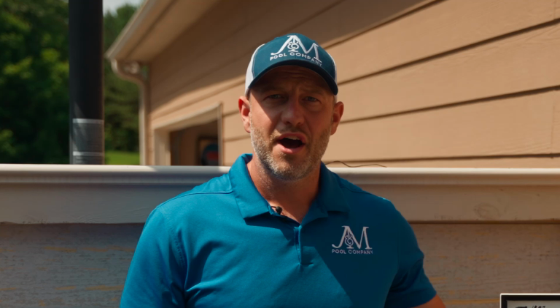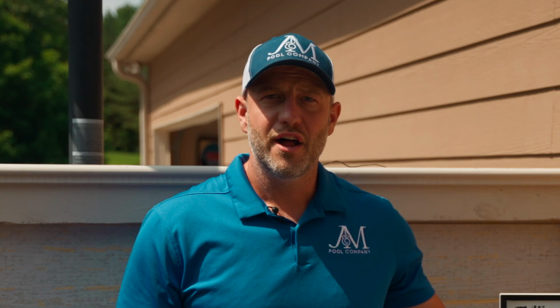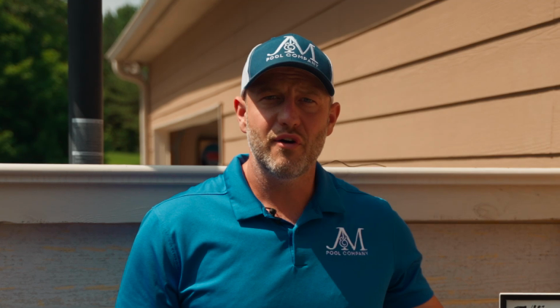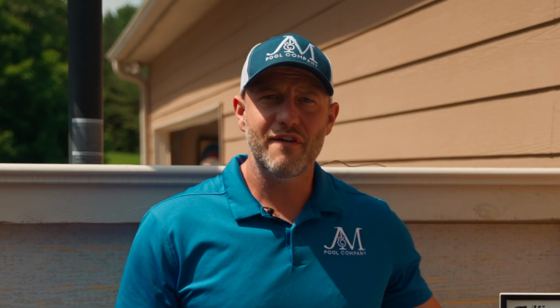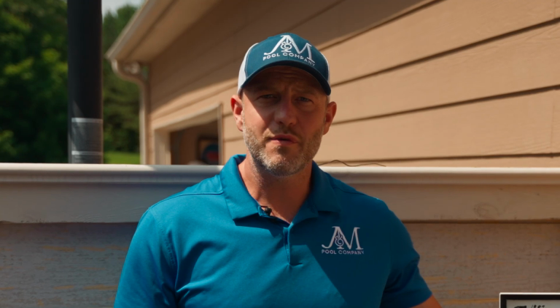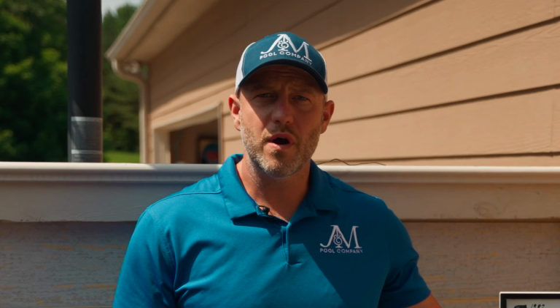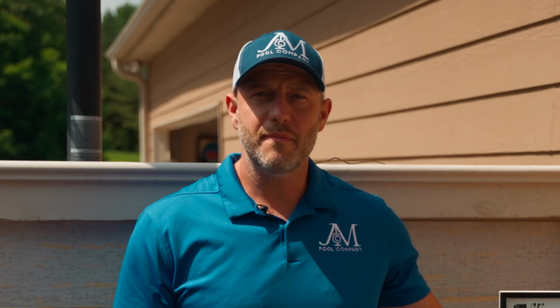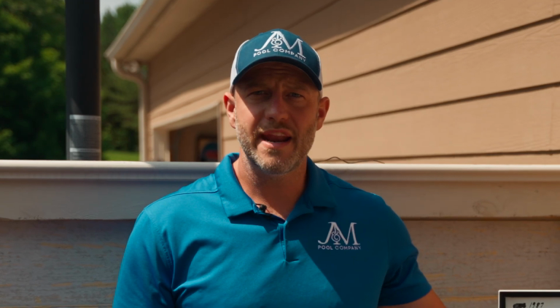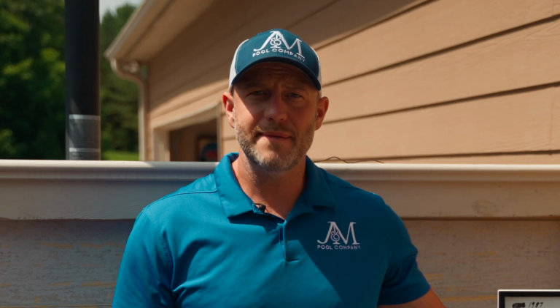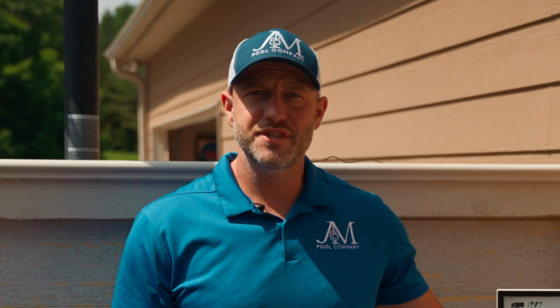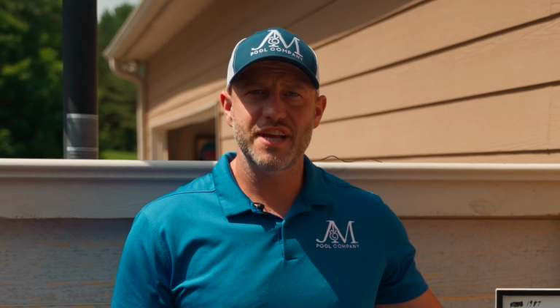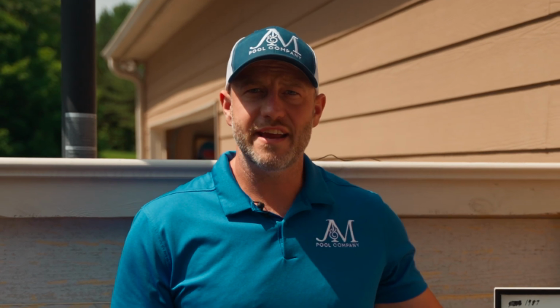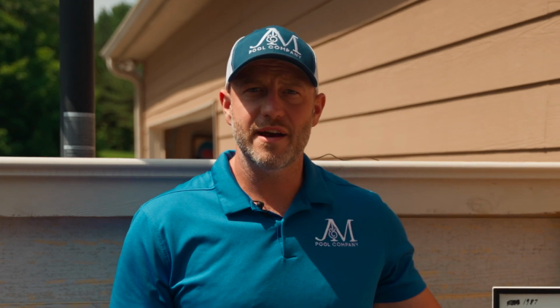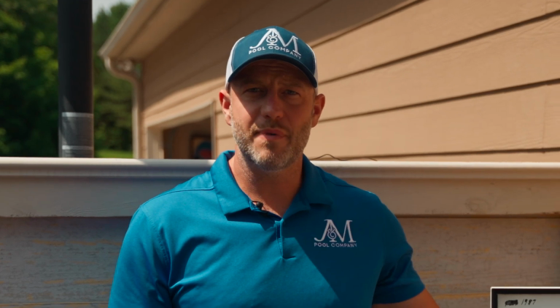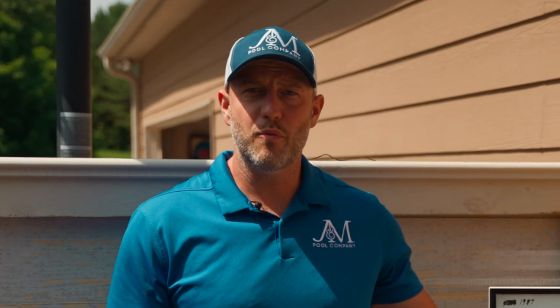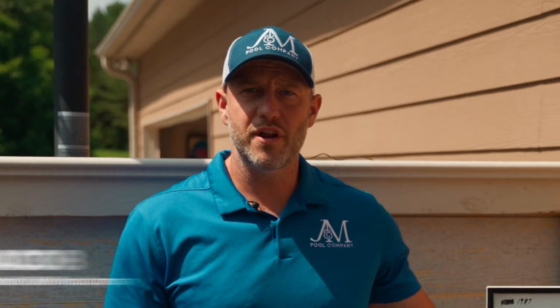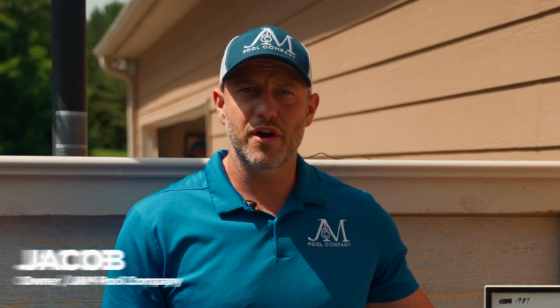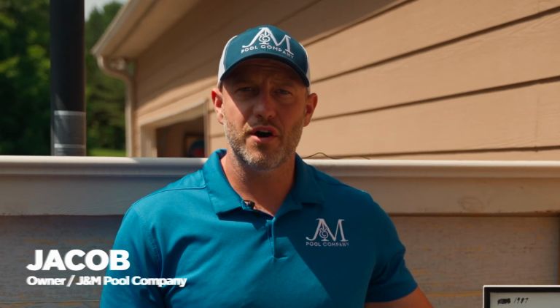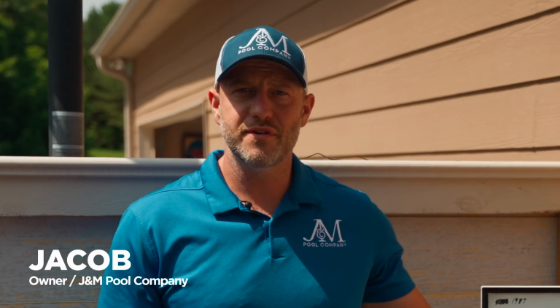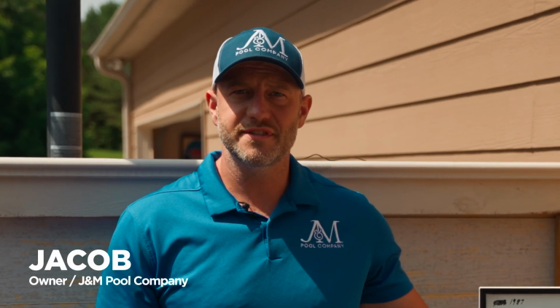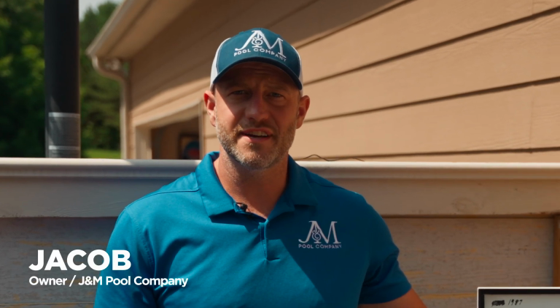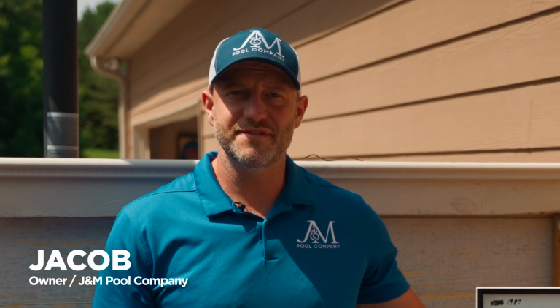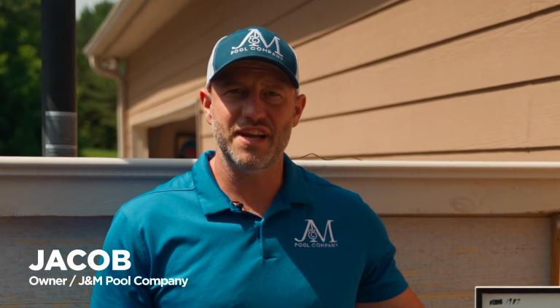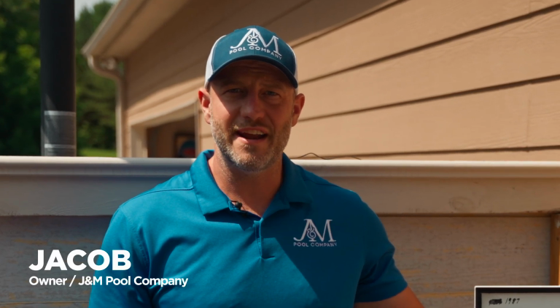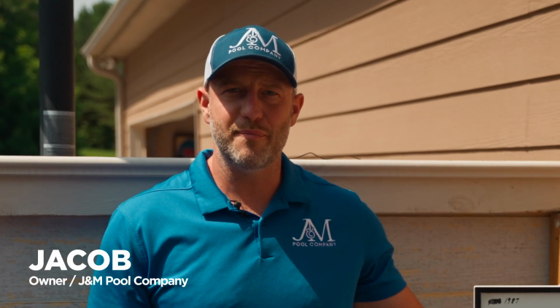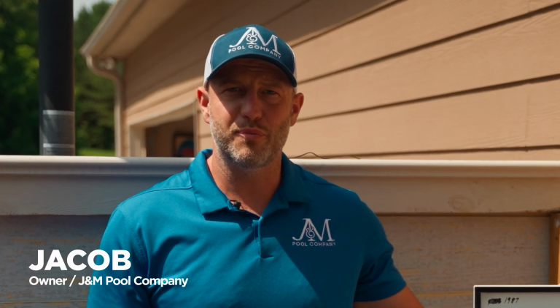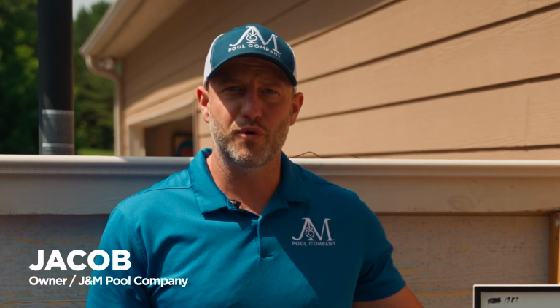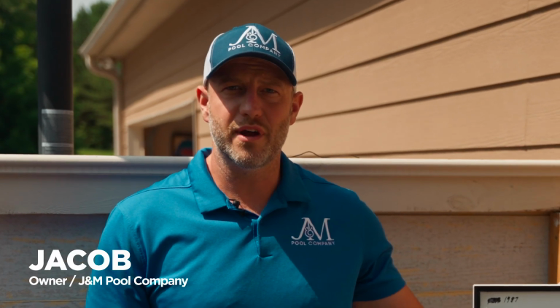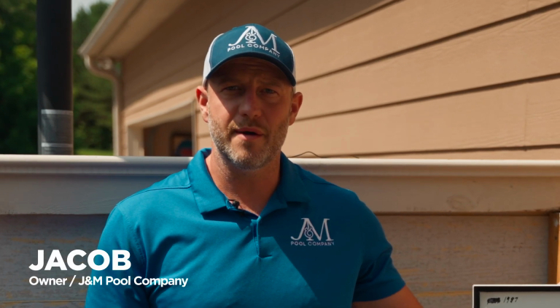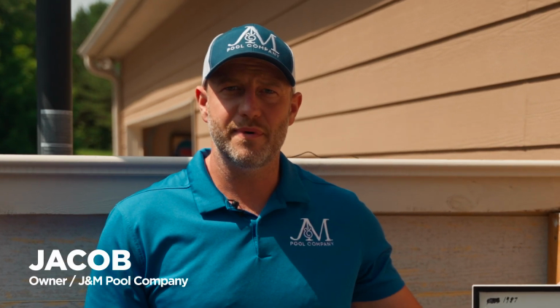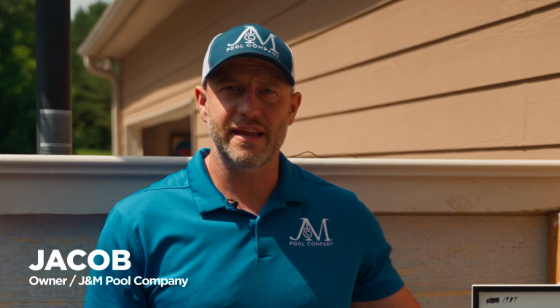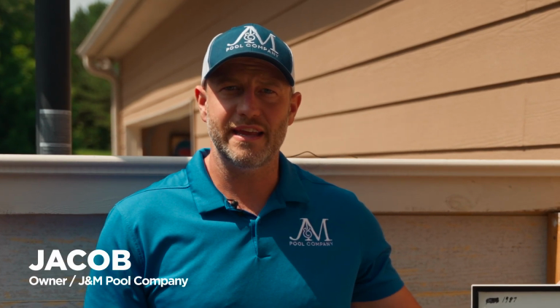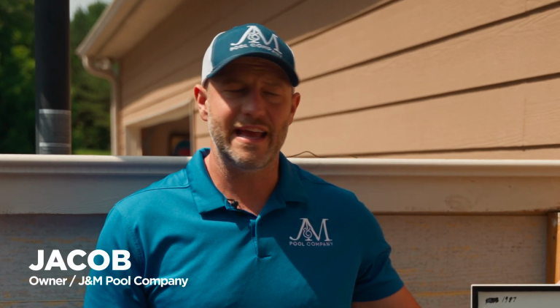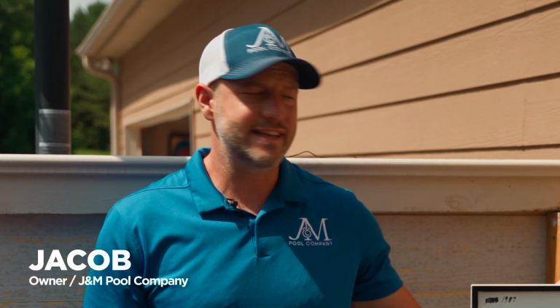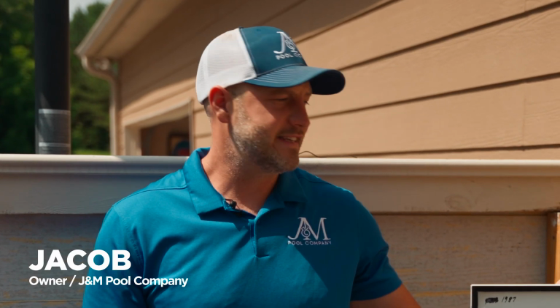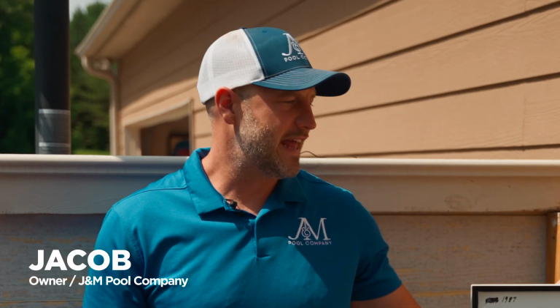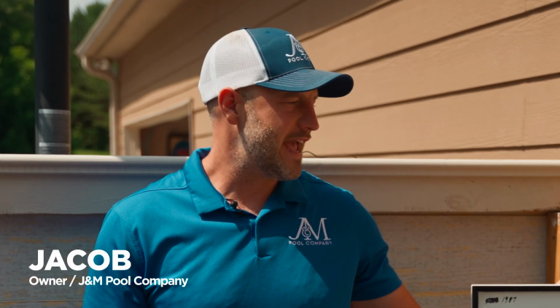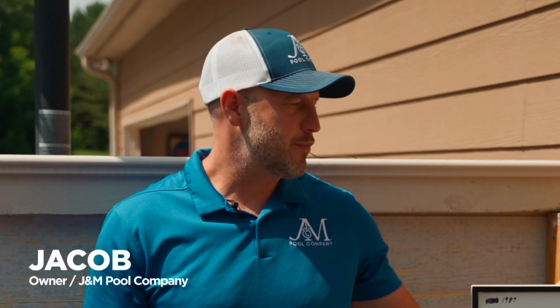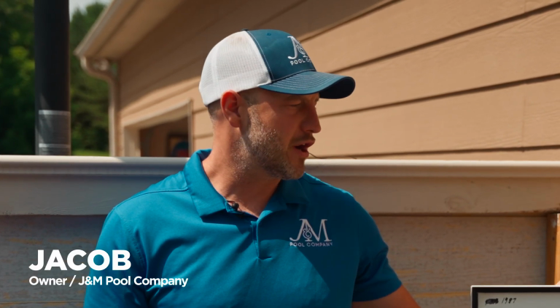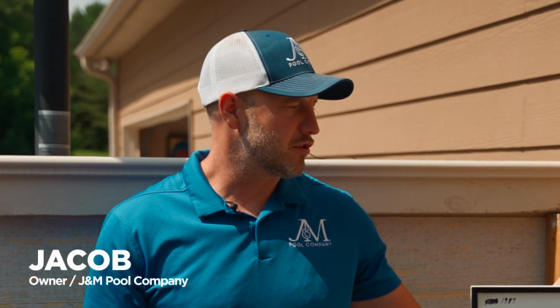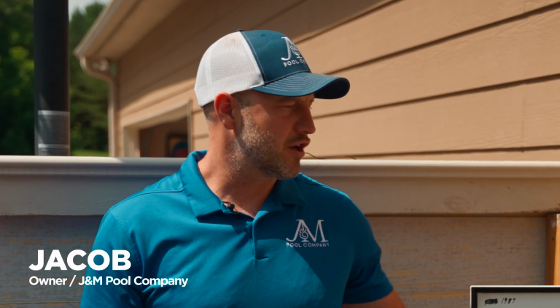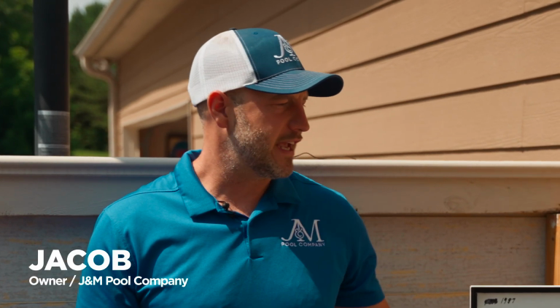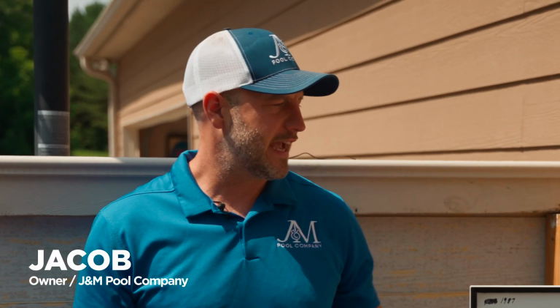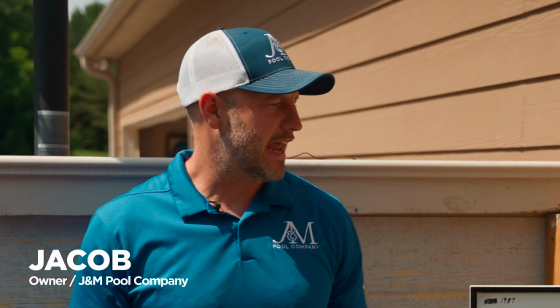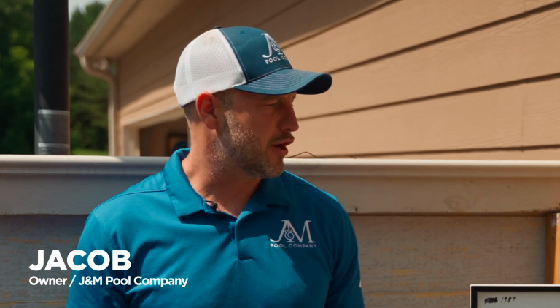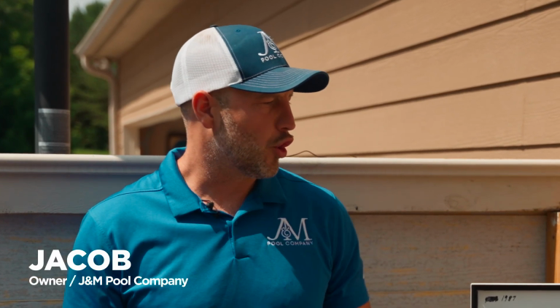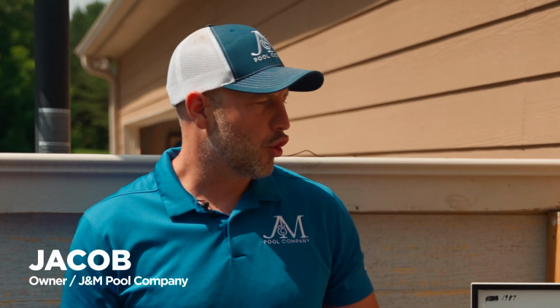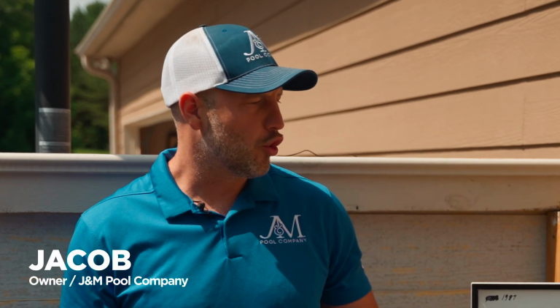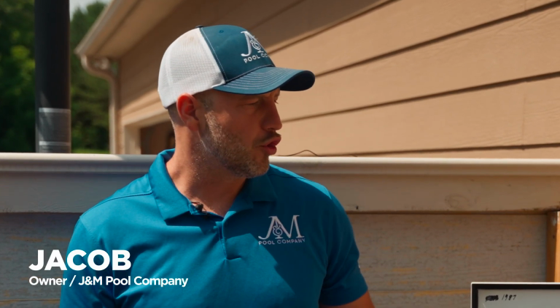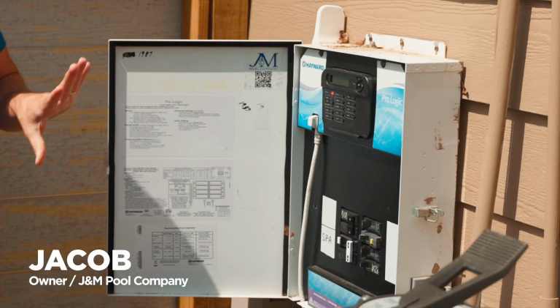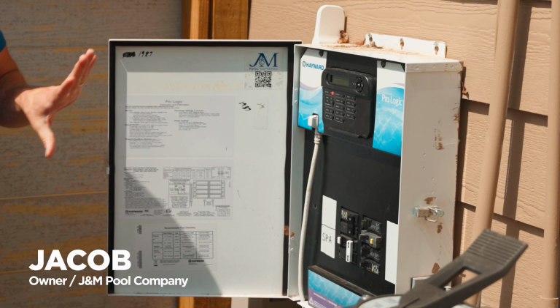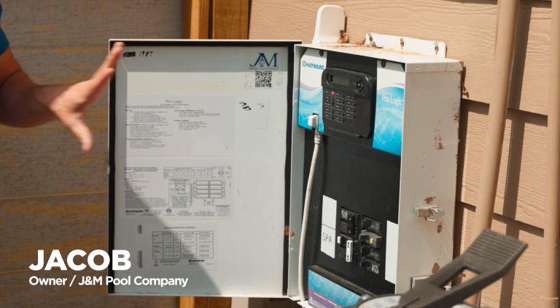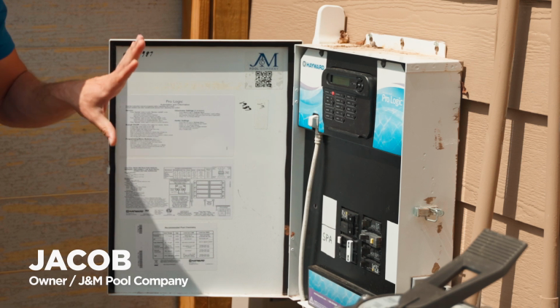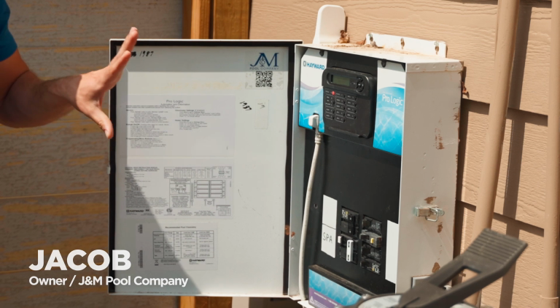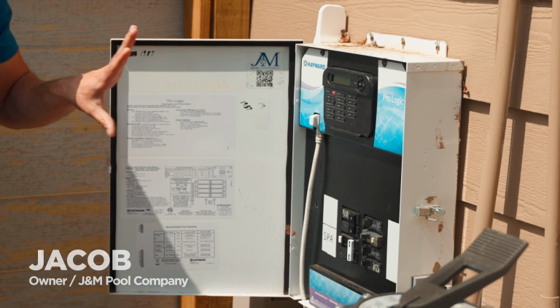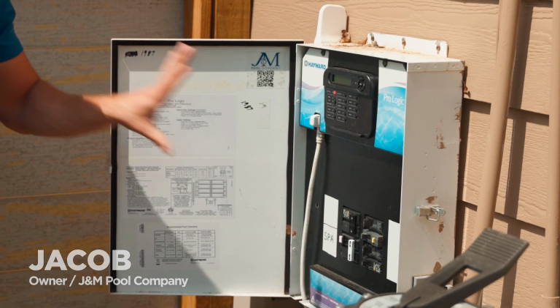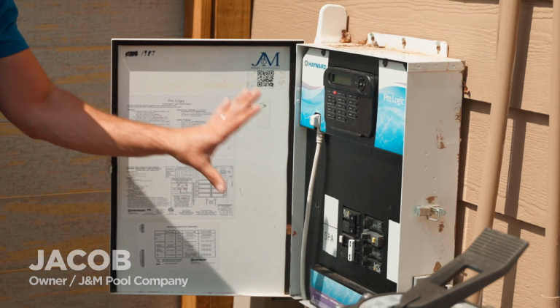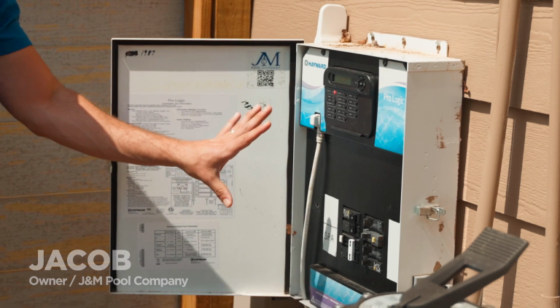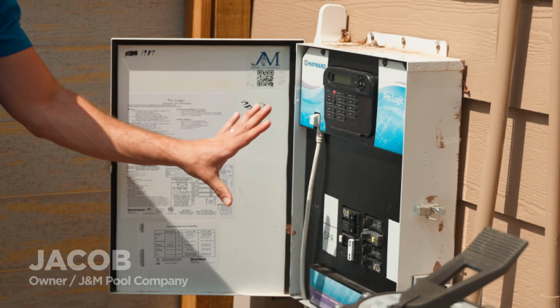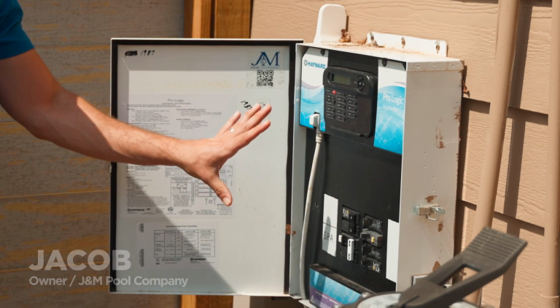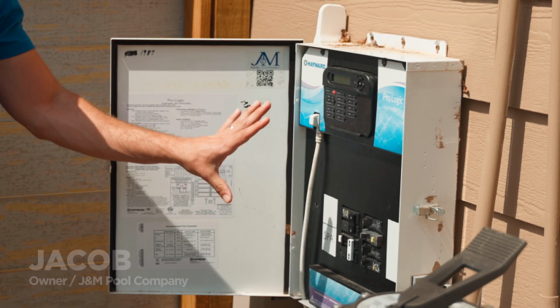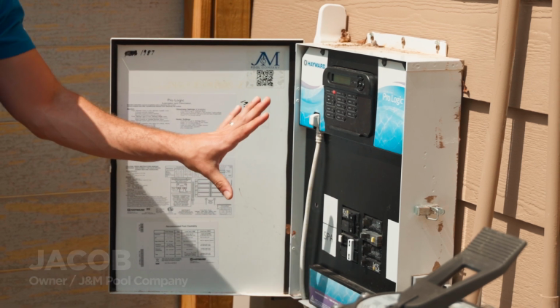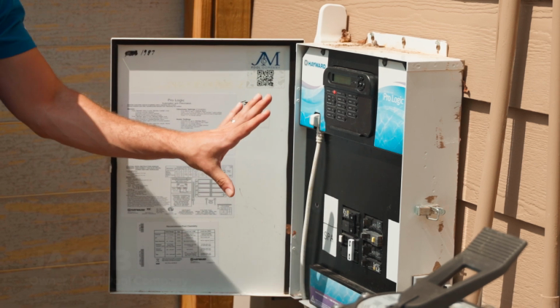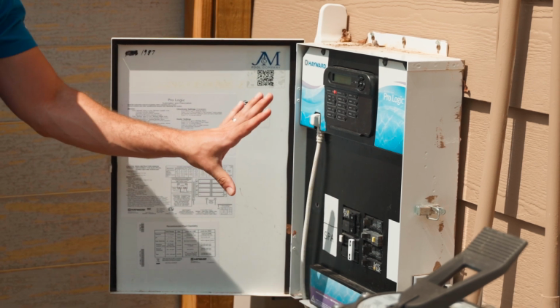Hello everyone, my name is Jacob. I'm one of the owners of J&M Pool Company, and today we are looking at an old Hayward ProLogic board.